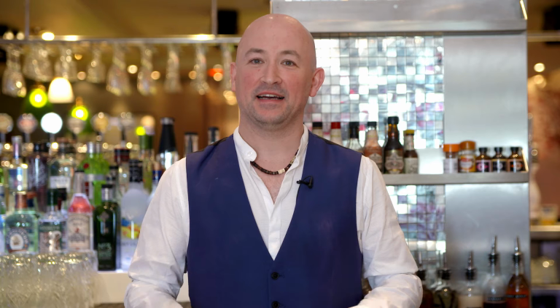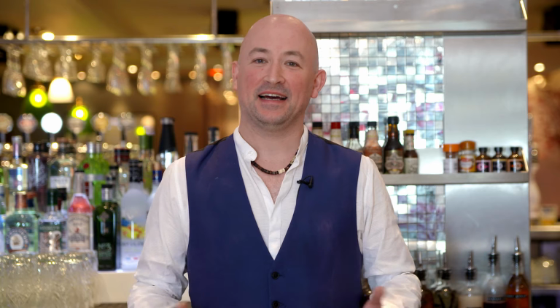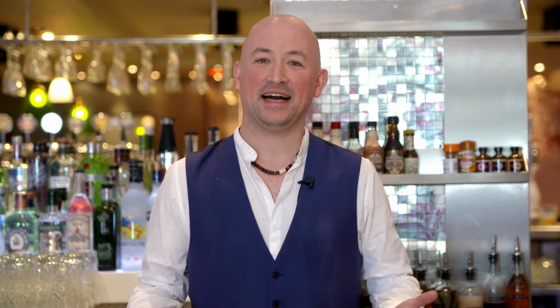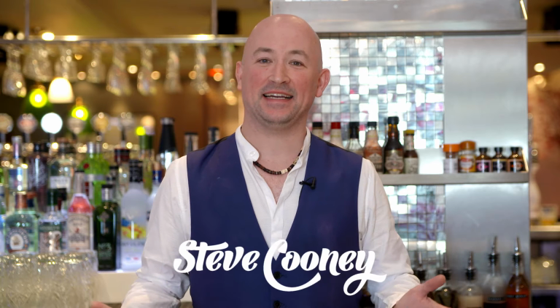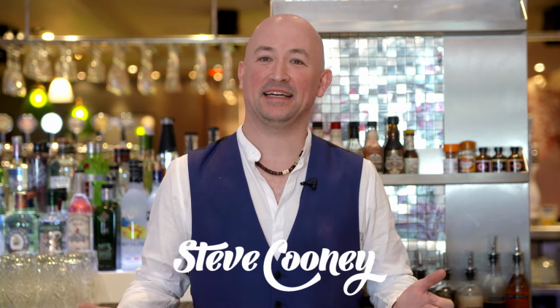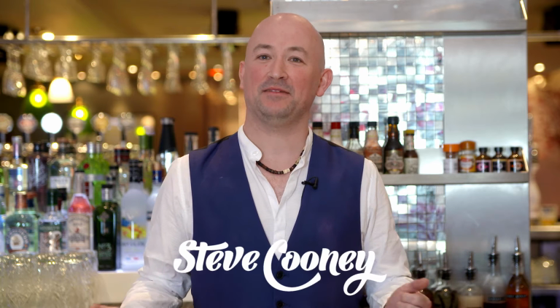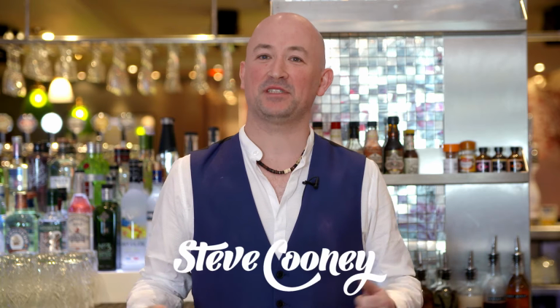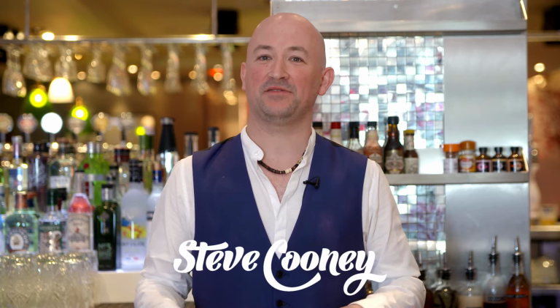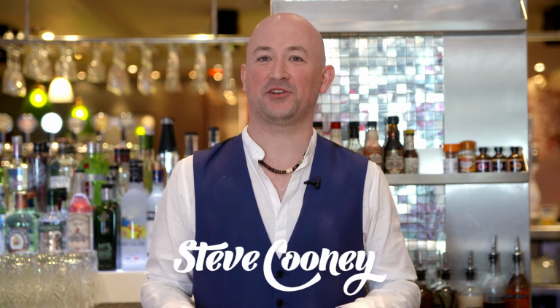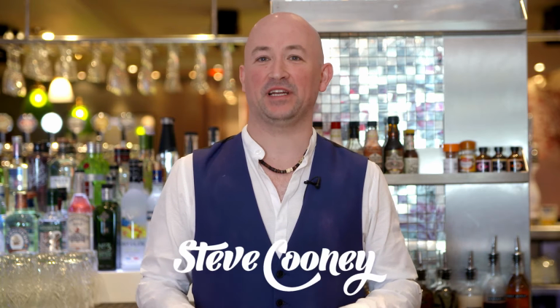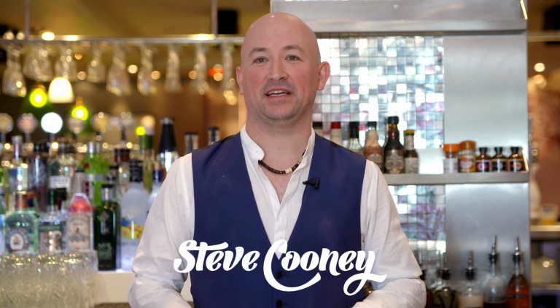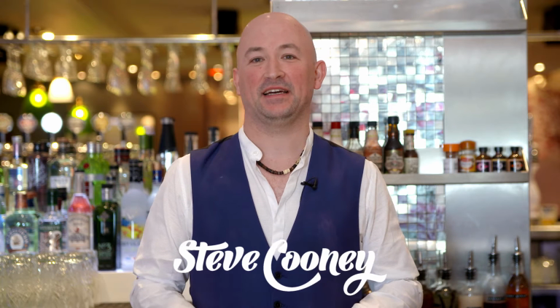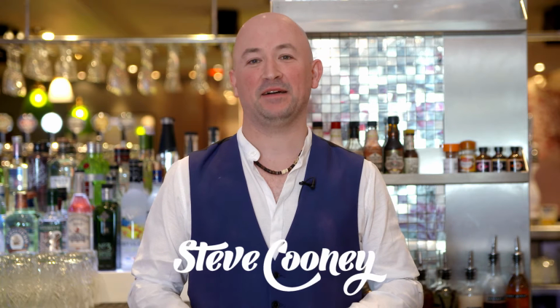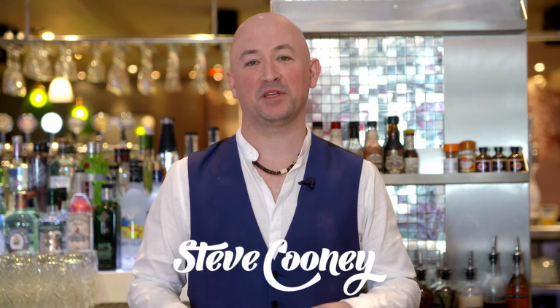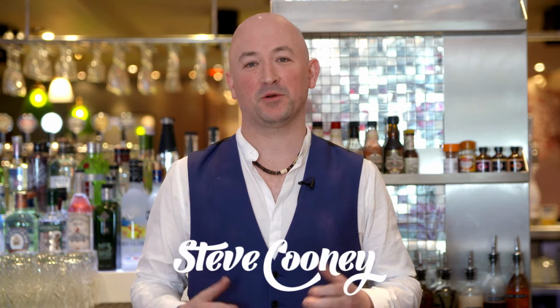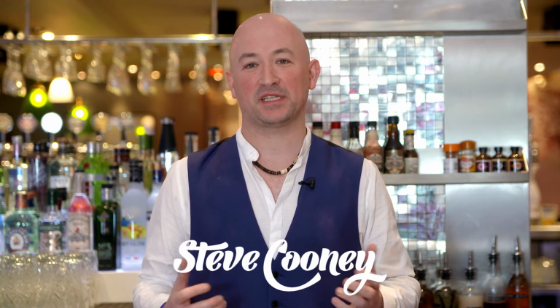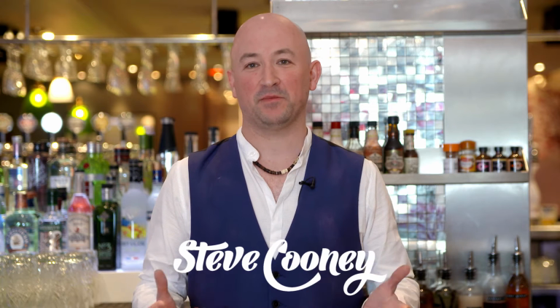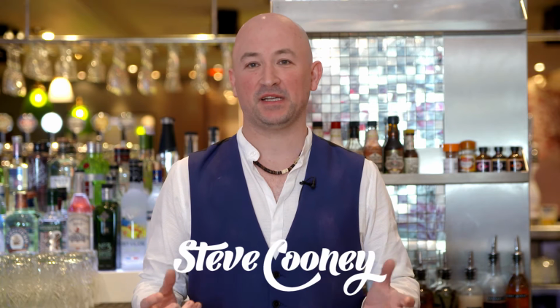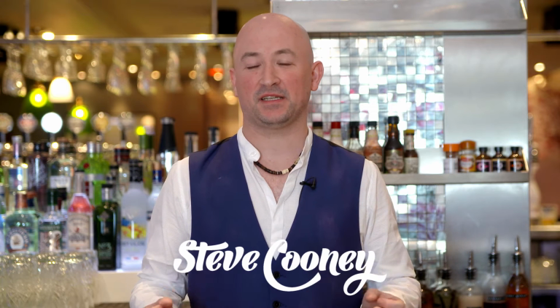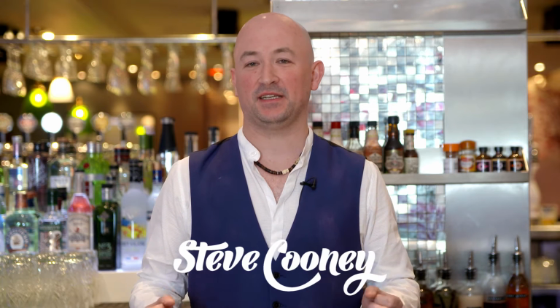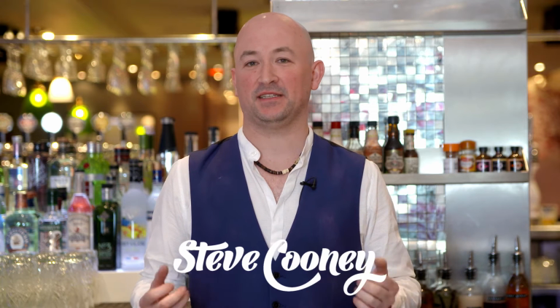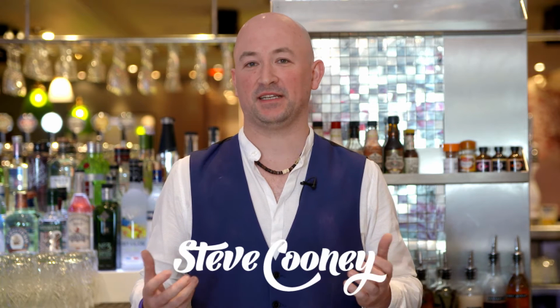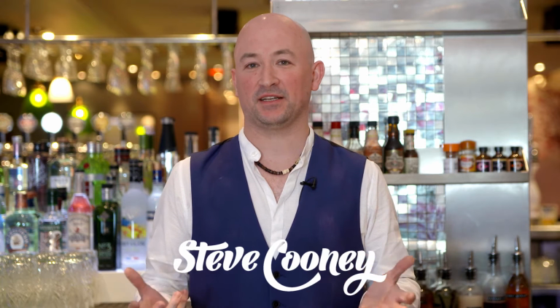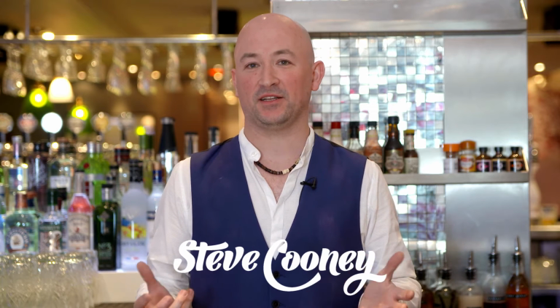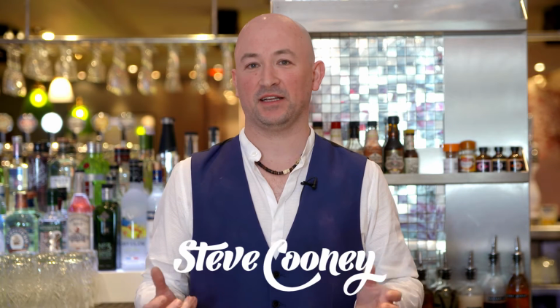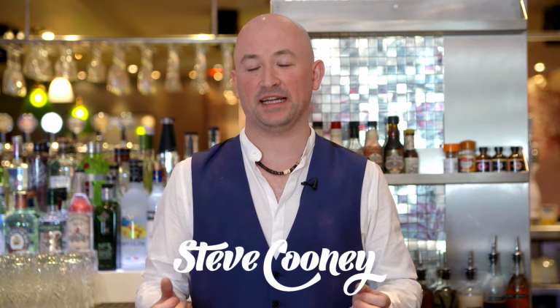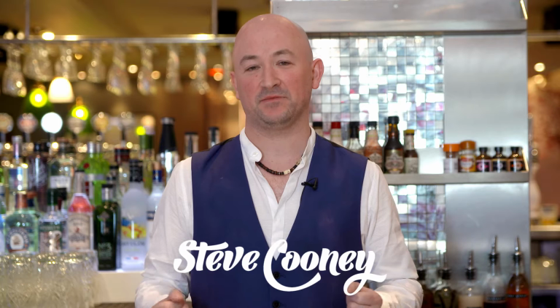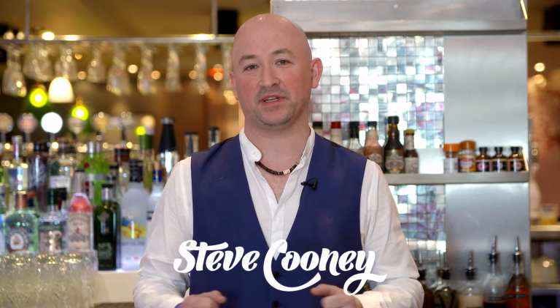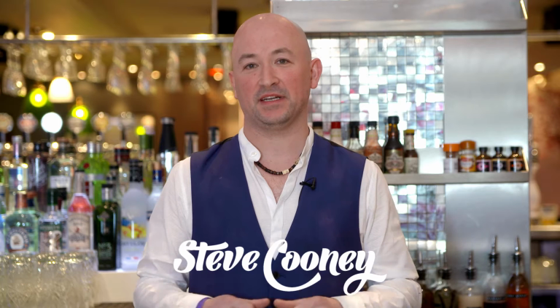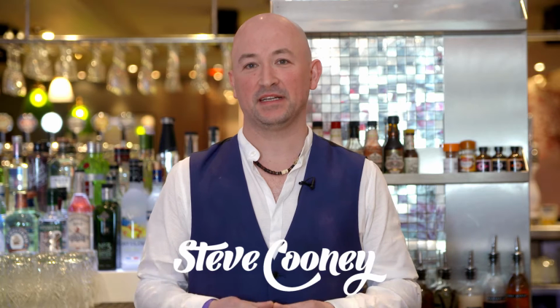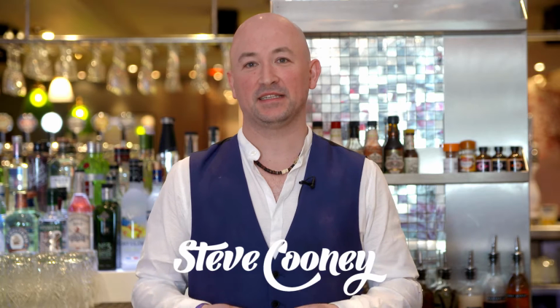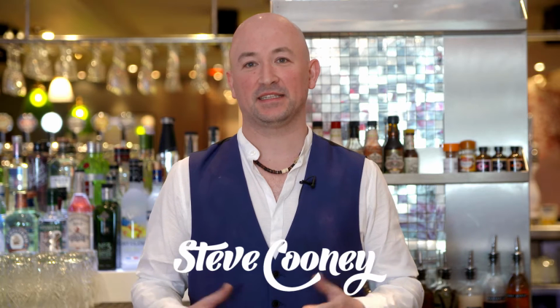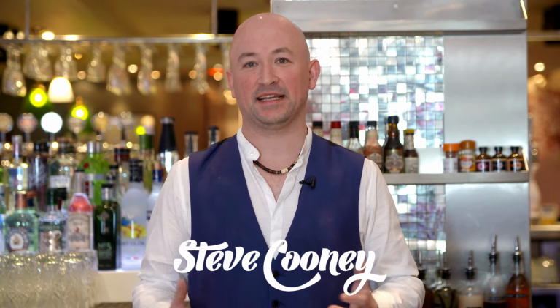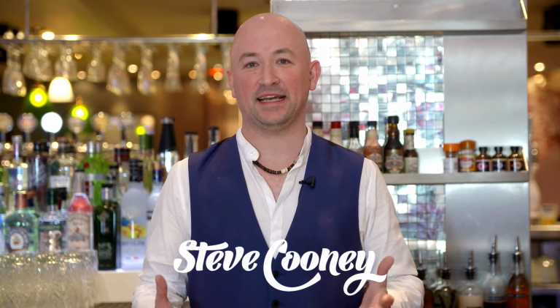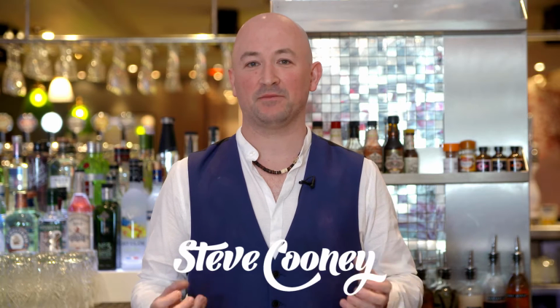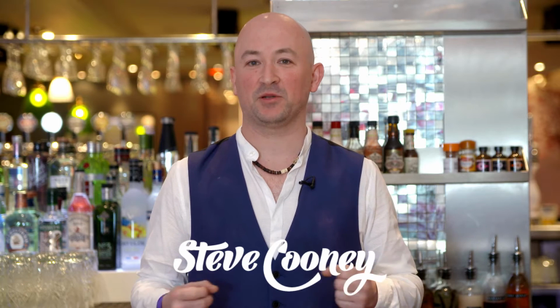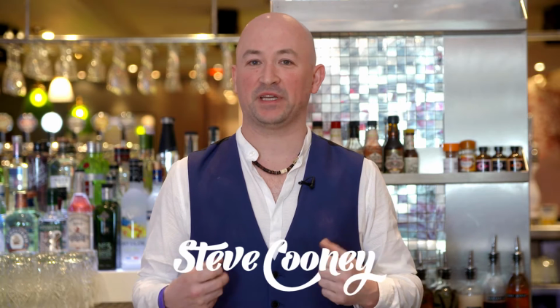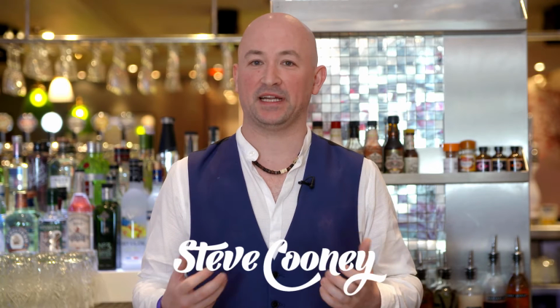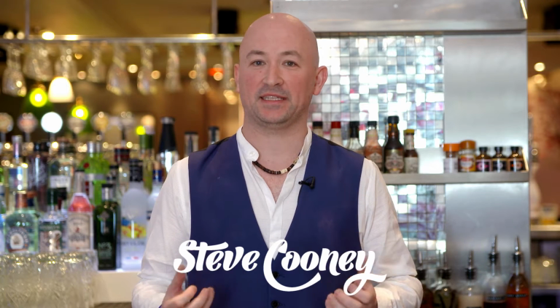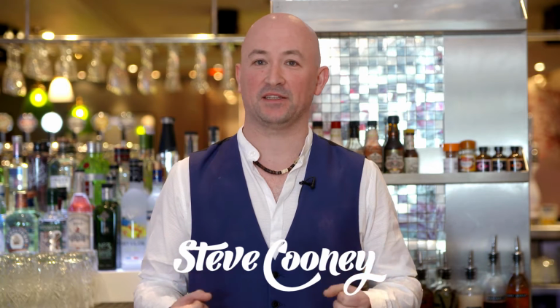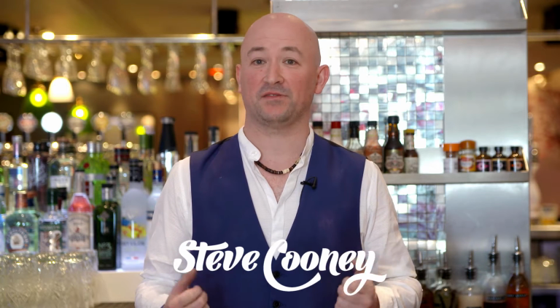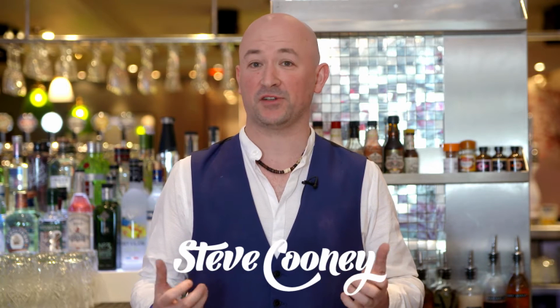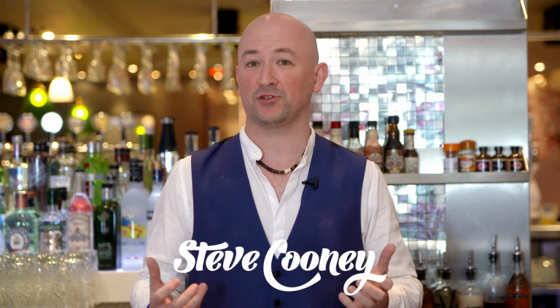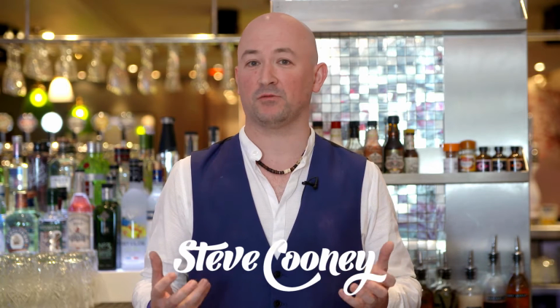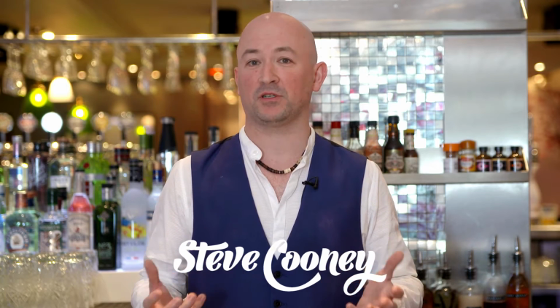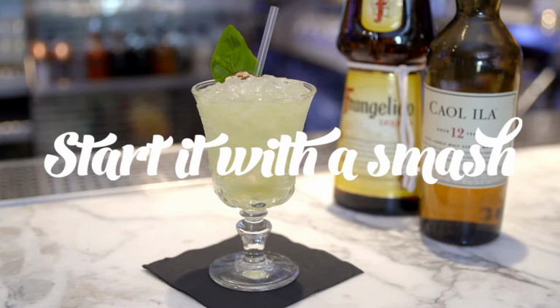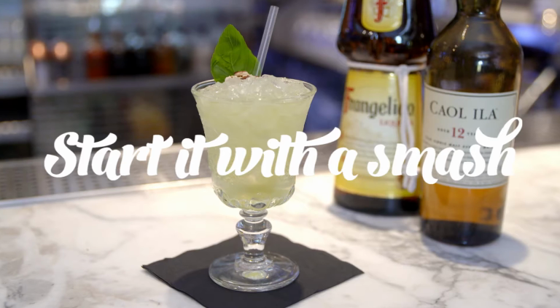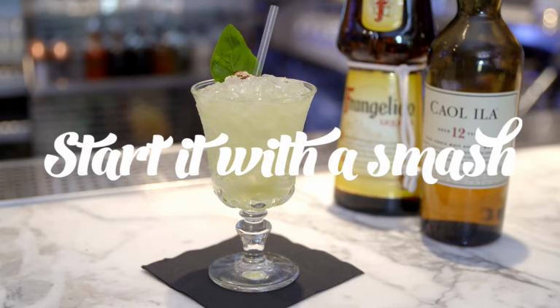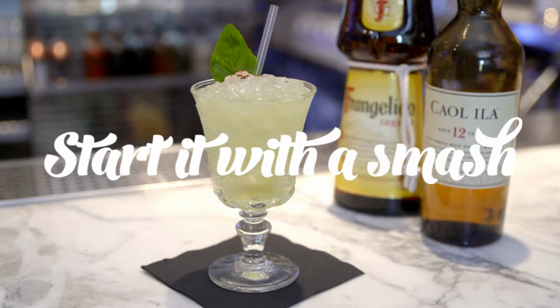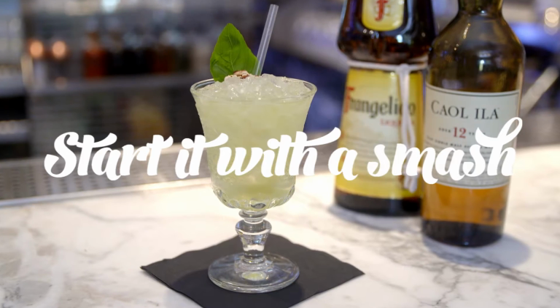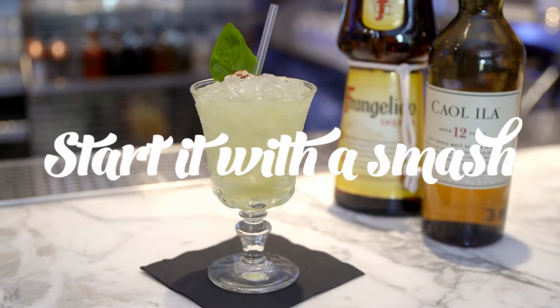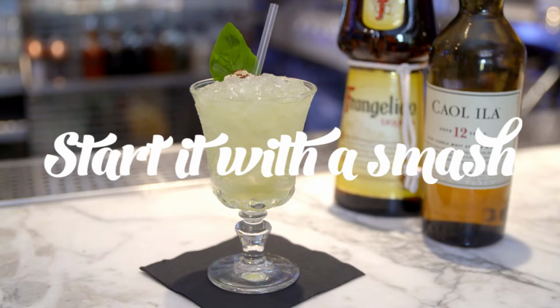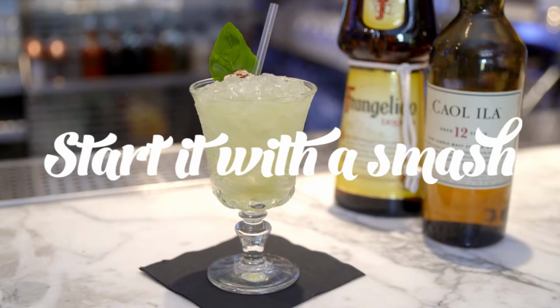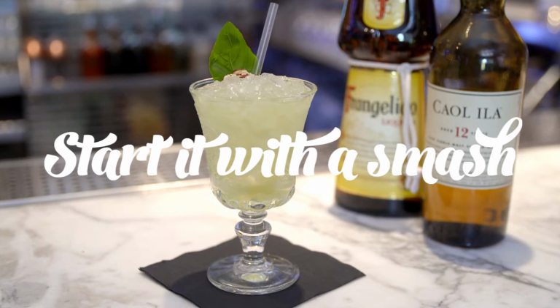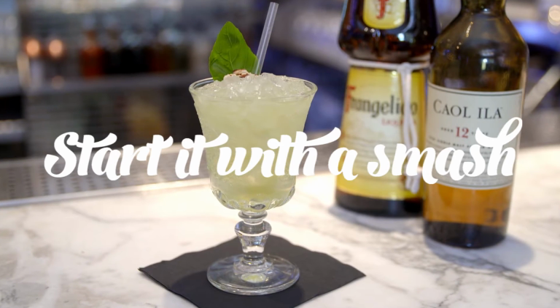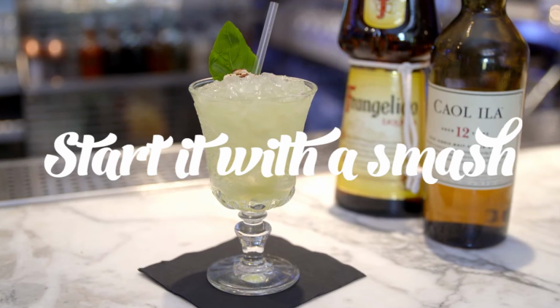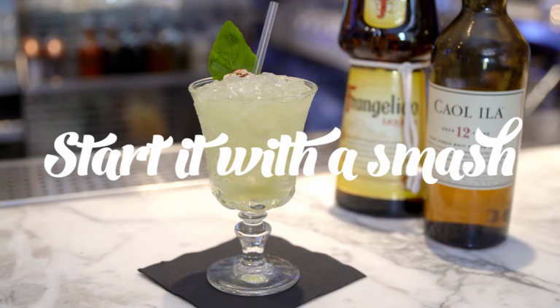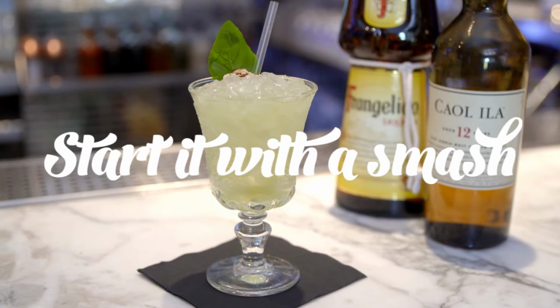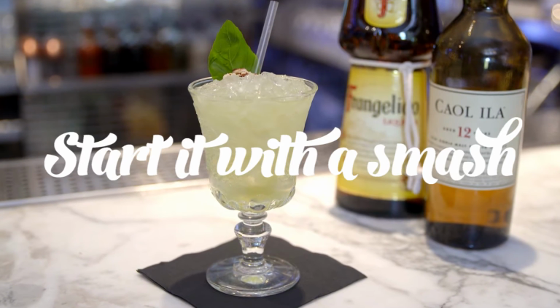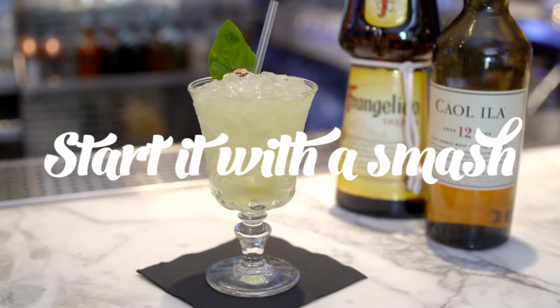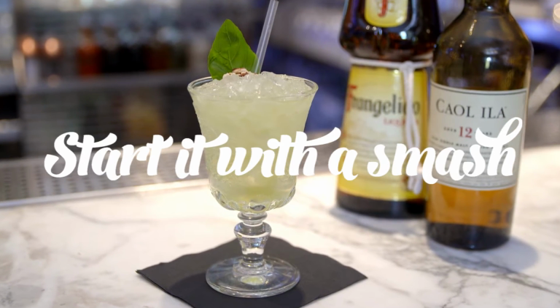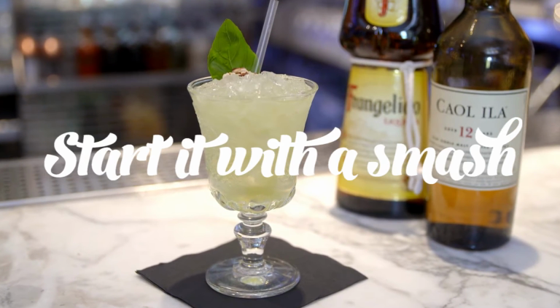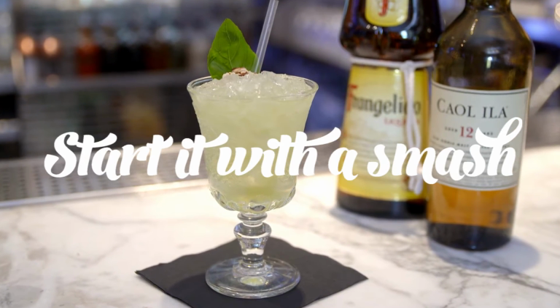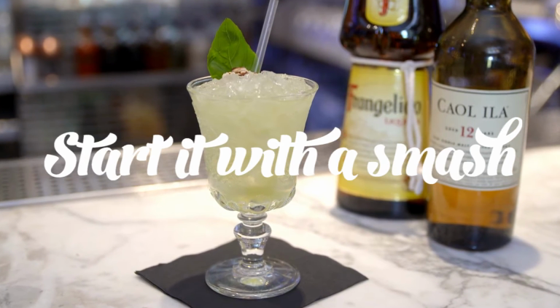Hi, I'm Steve Cooney. I'm the whisky ambassador here at Tiger Lily in Edinburgh. Today I'm going to be creating the official World Whisky Day cocktail, which is called Start It With A Smash.